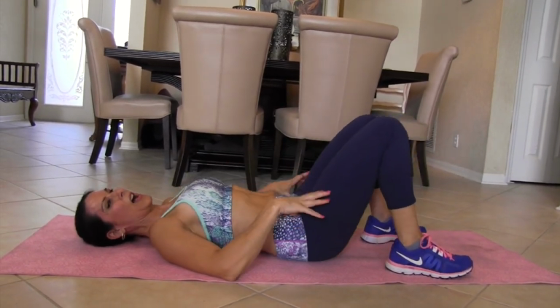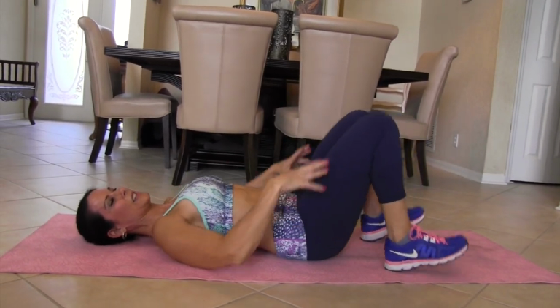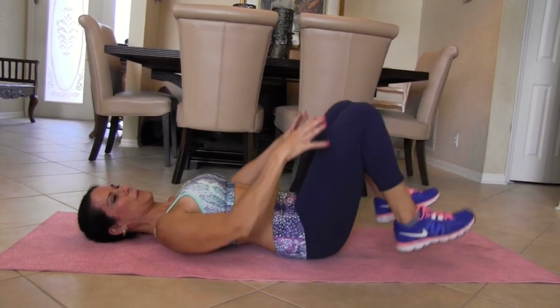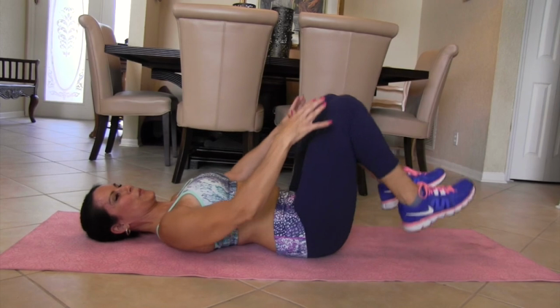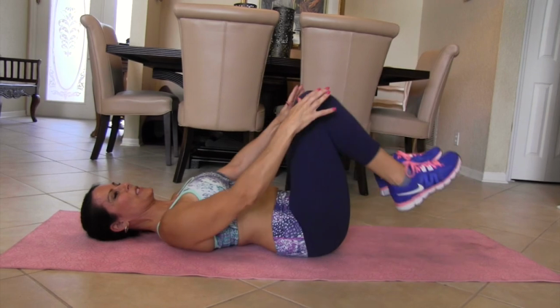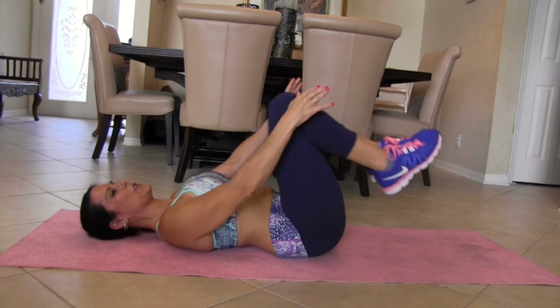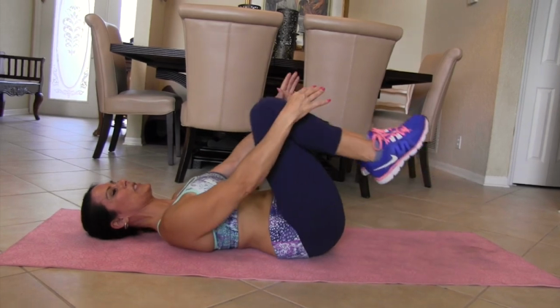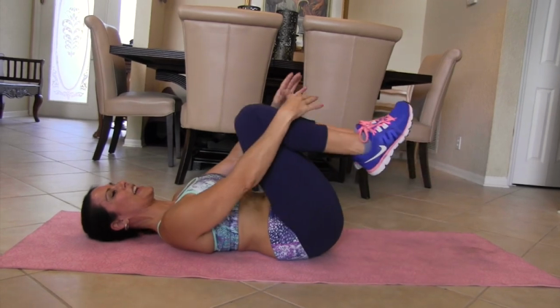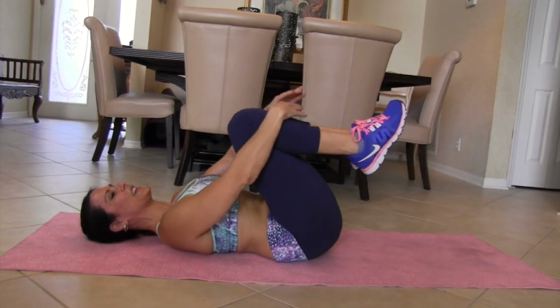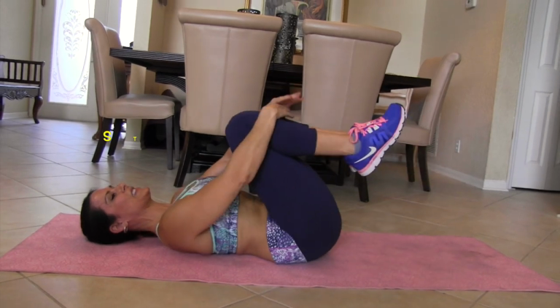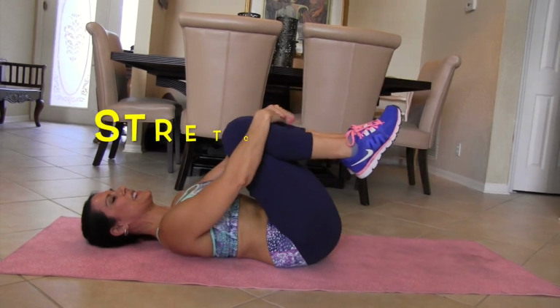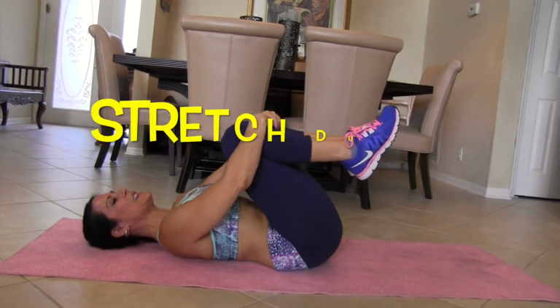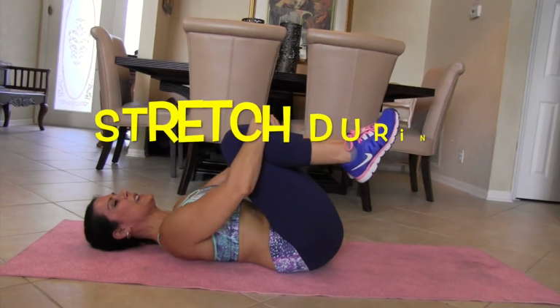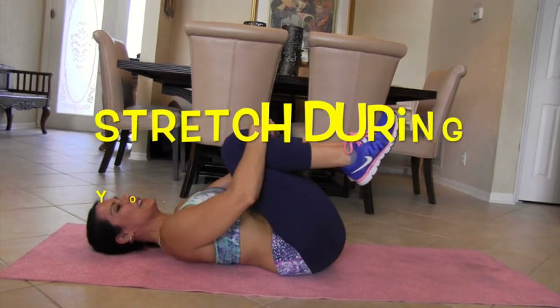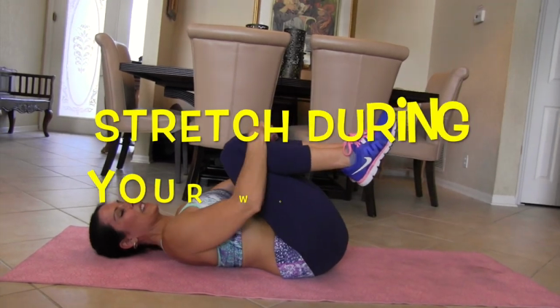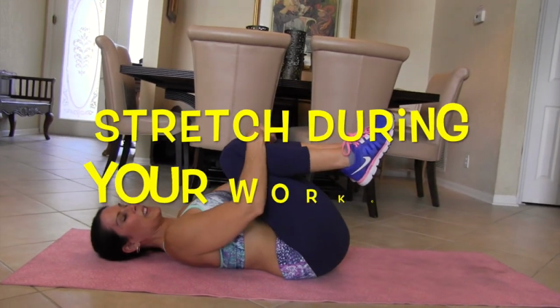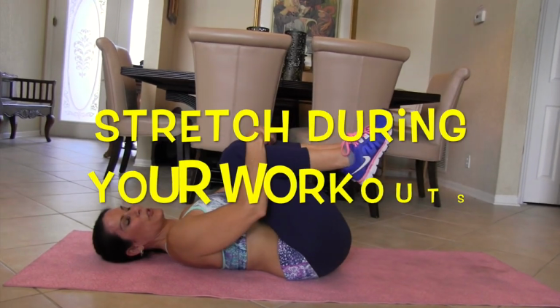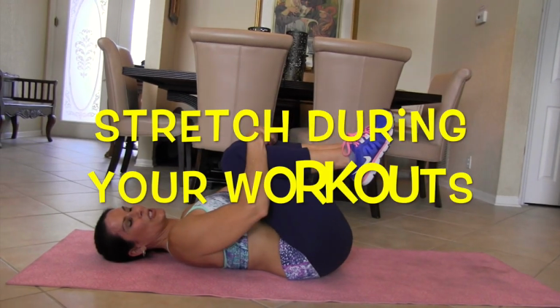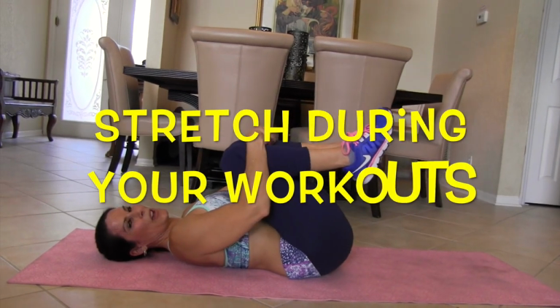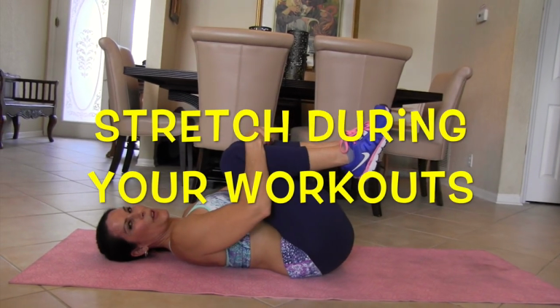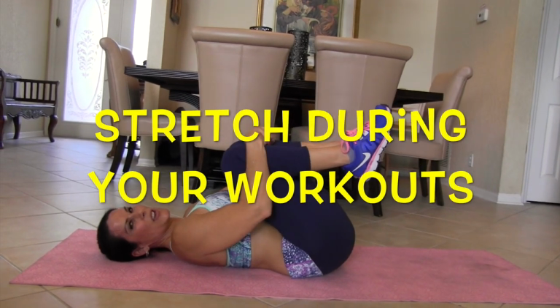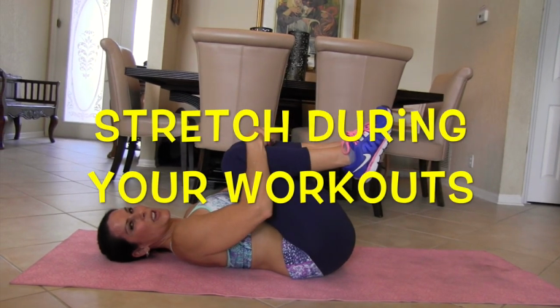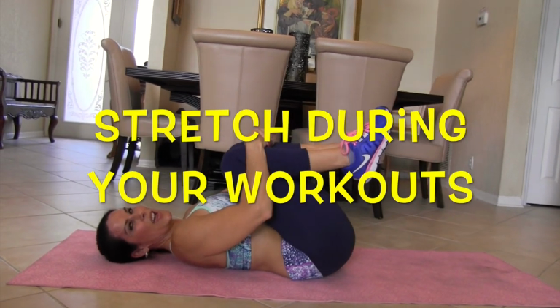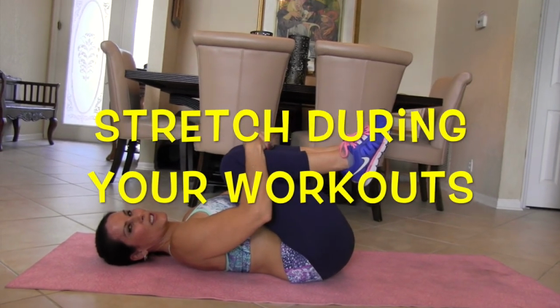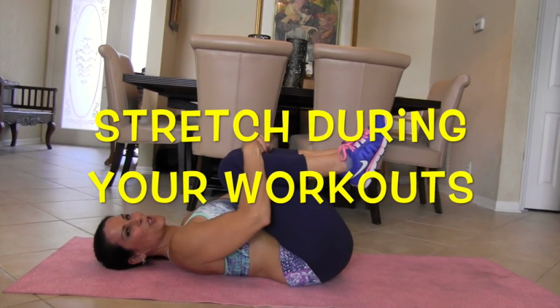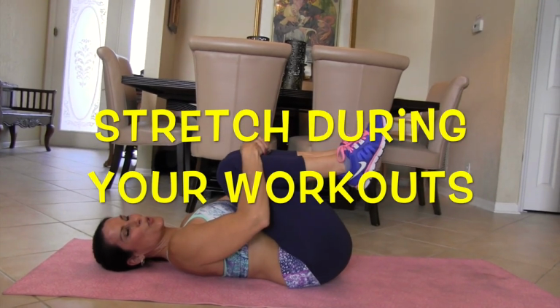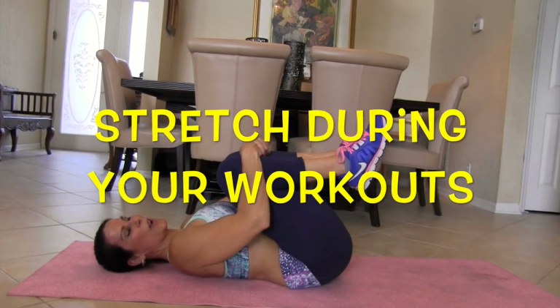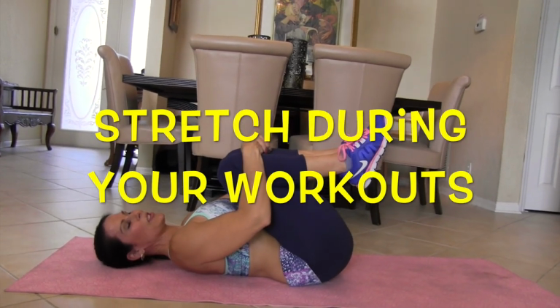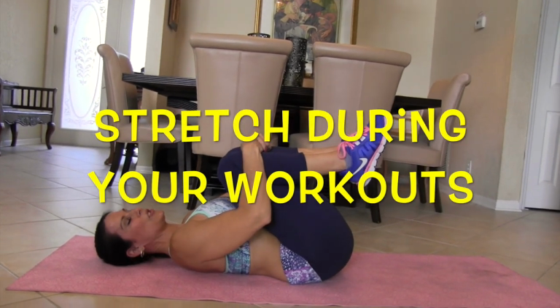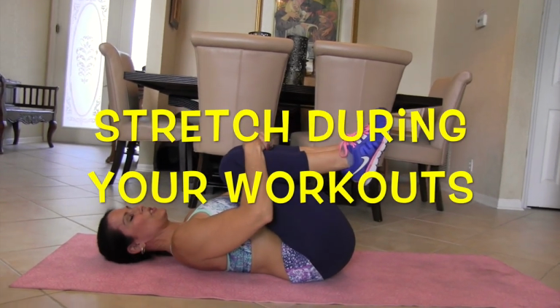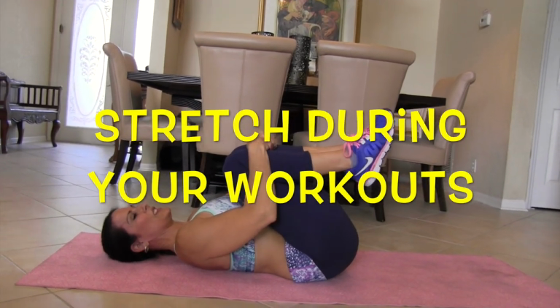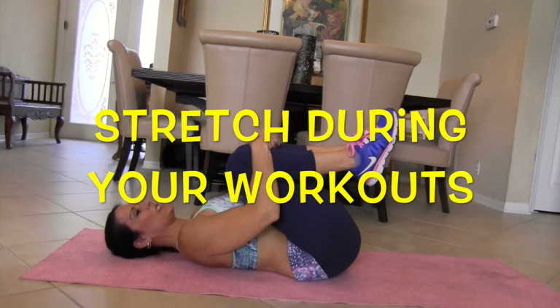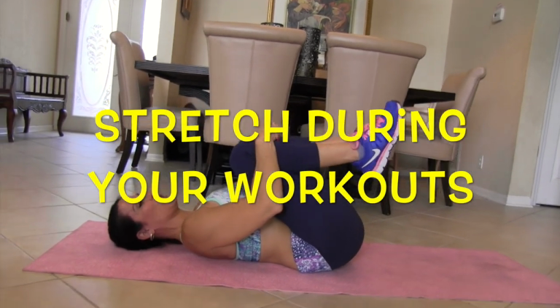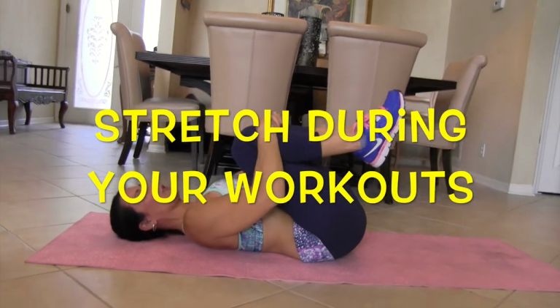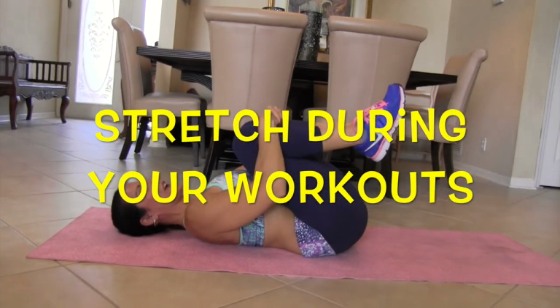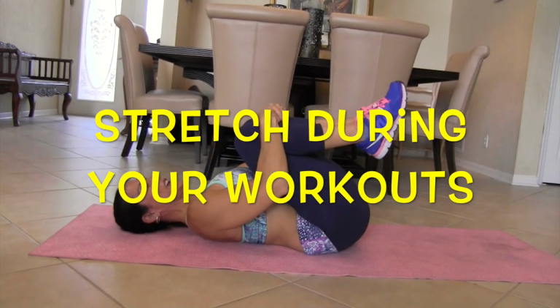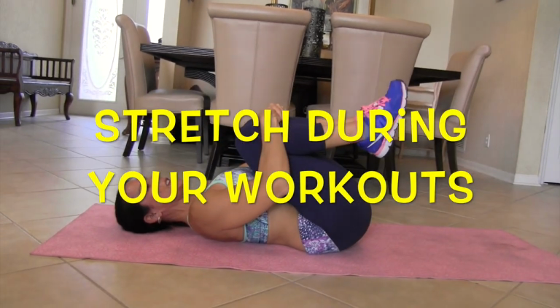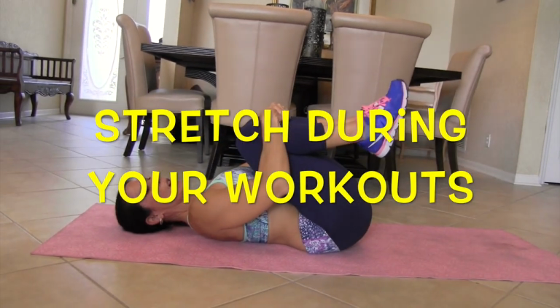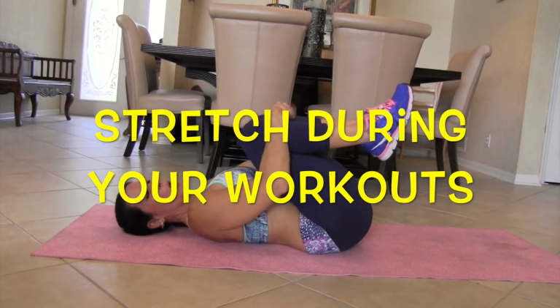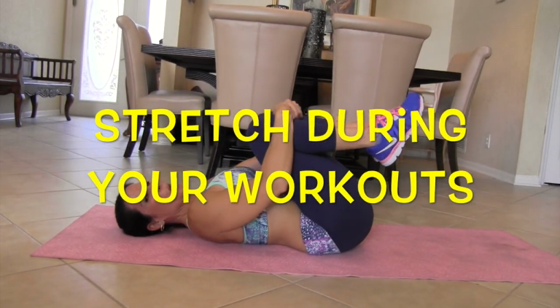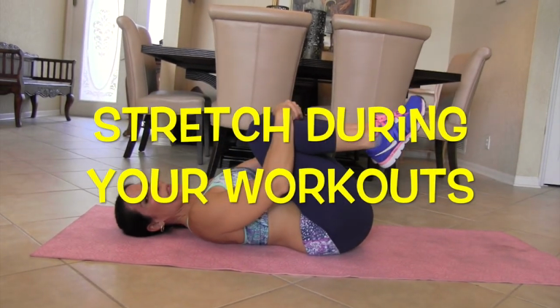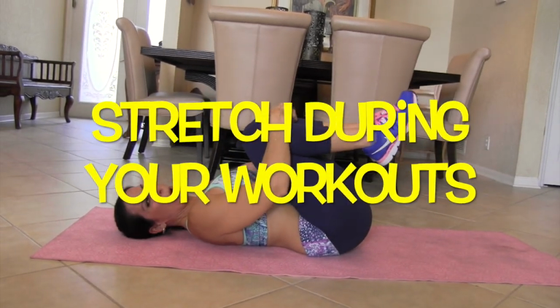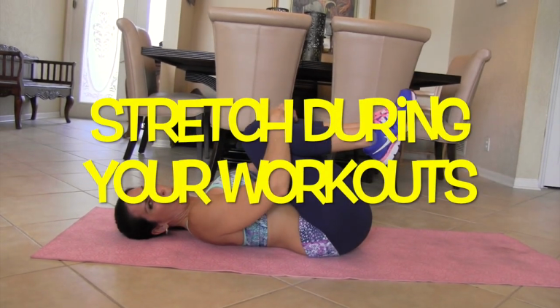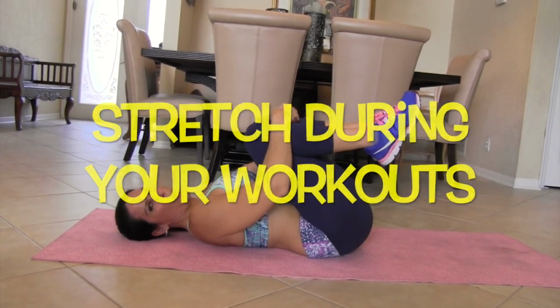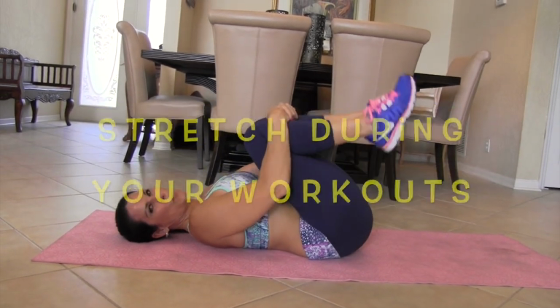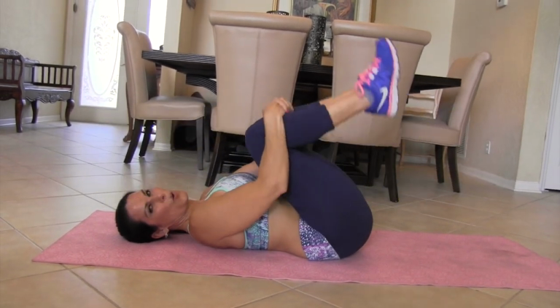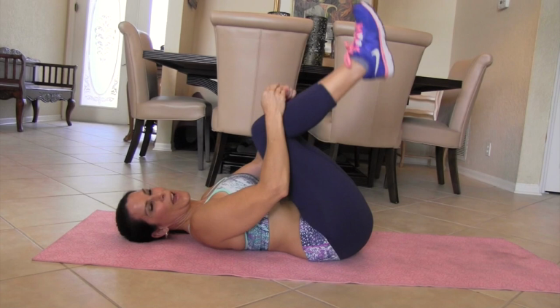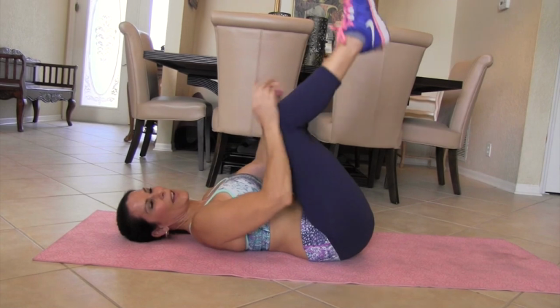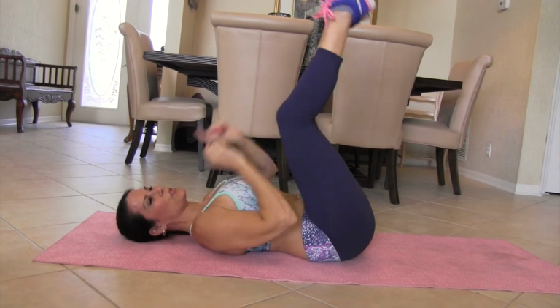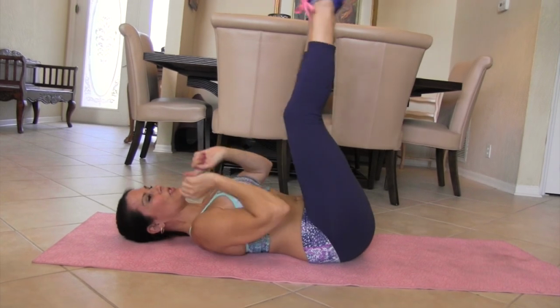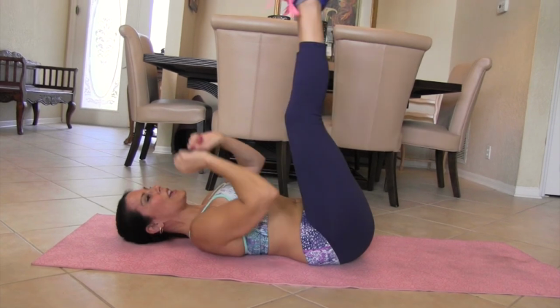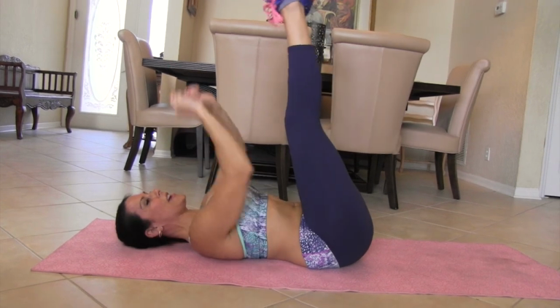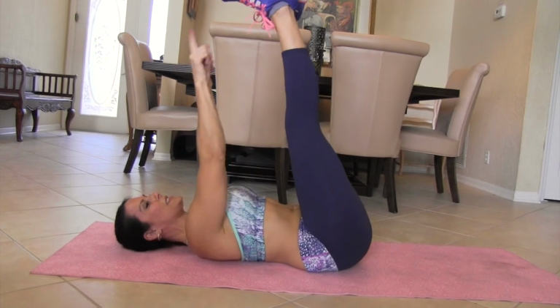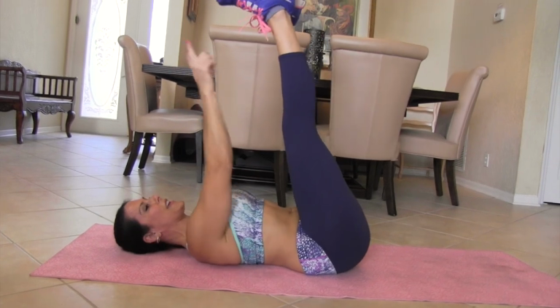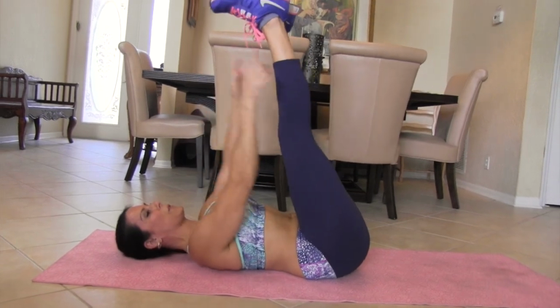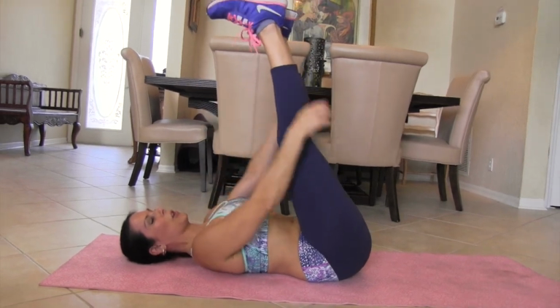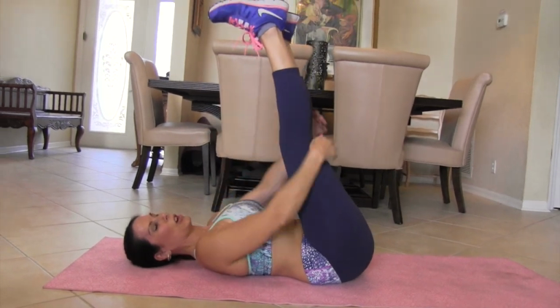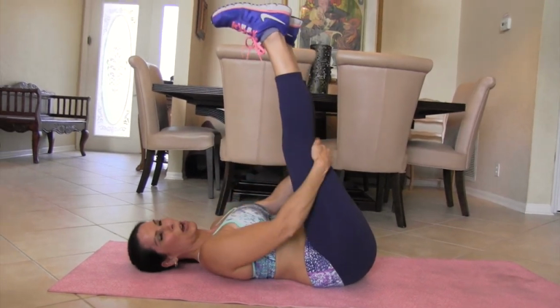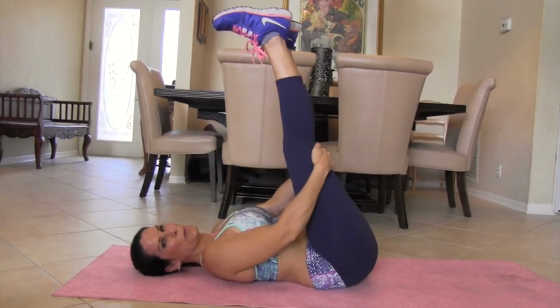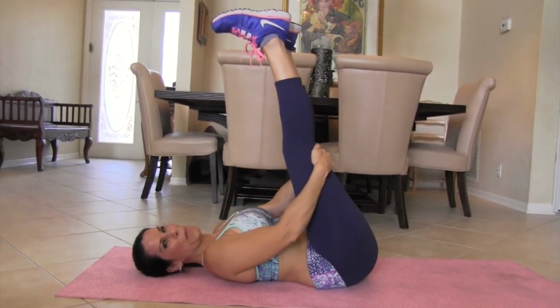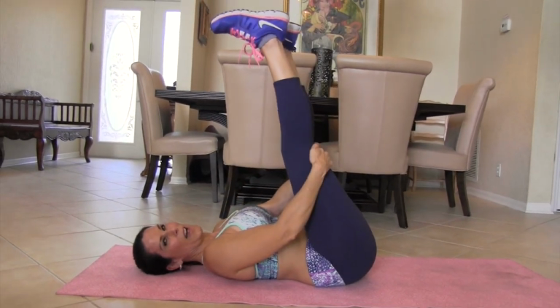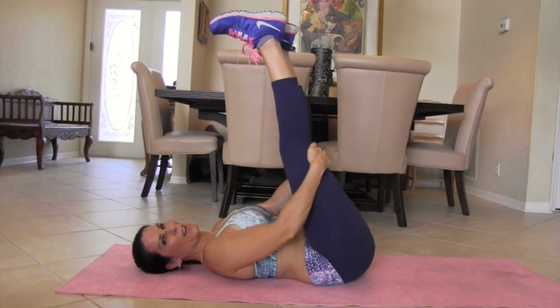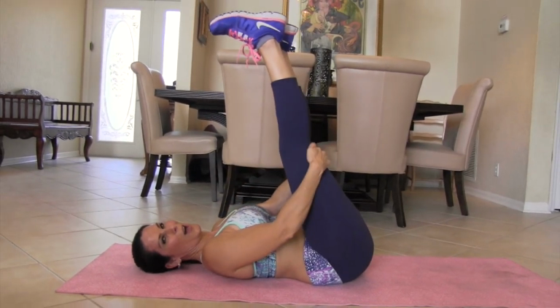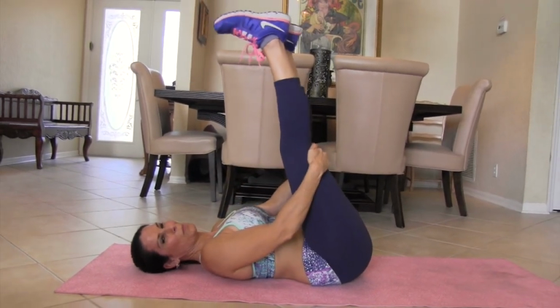Awesome. Bring those legs in. Give yourself a good stretch. You did great. We've got one more exercise, and we're going back up.